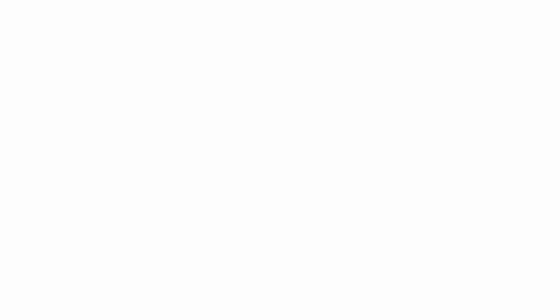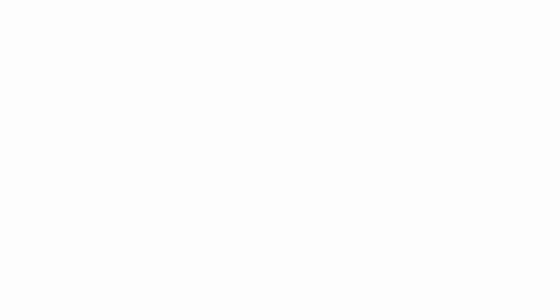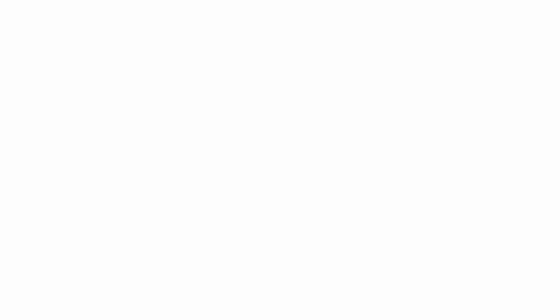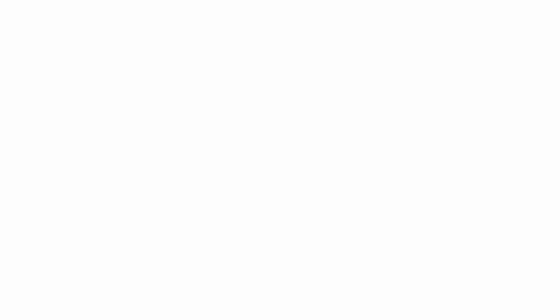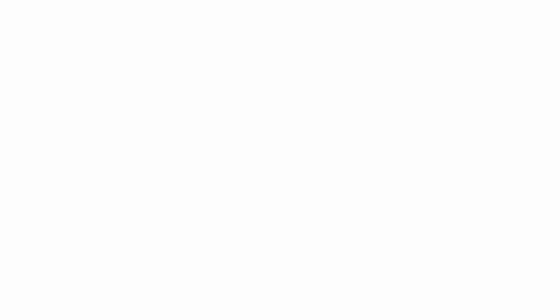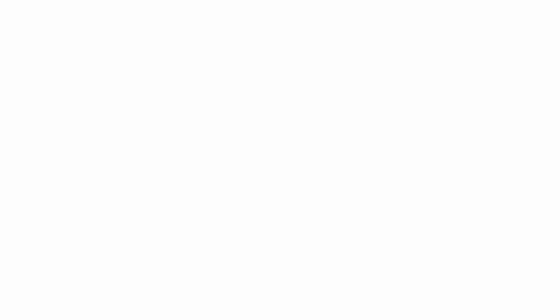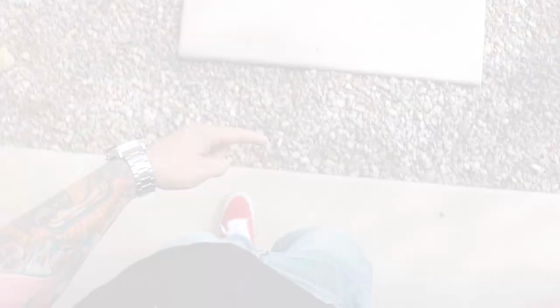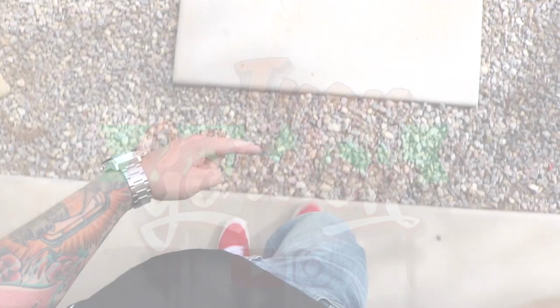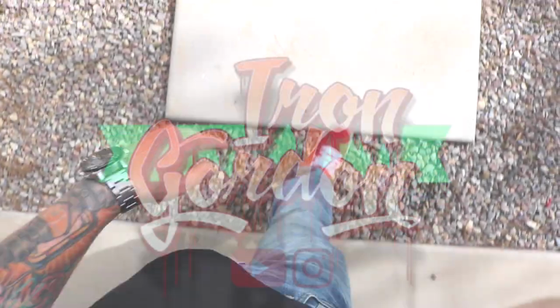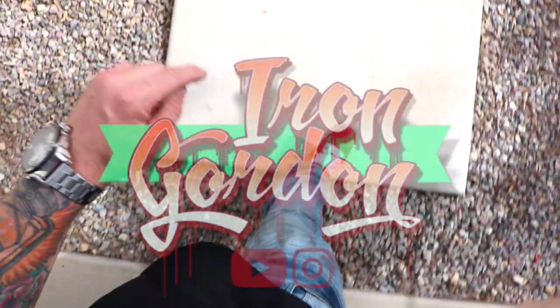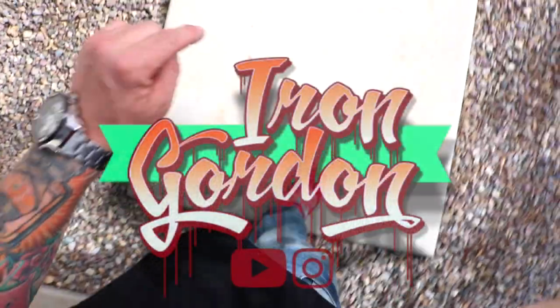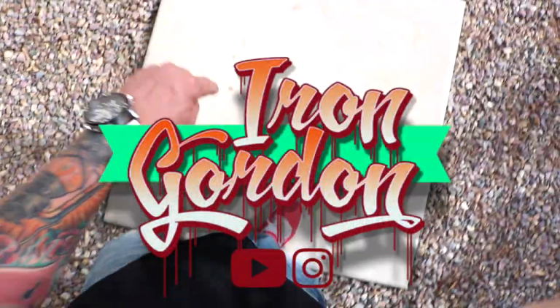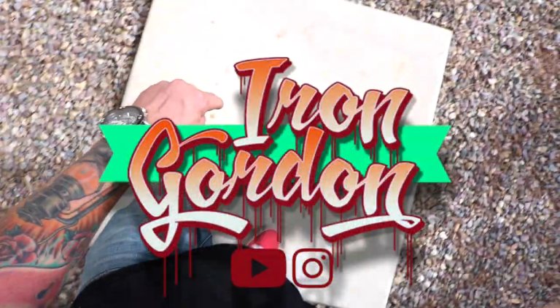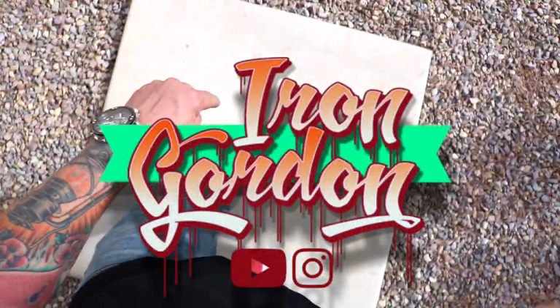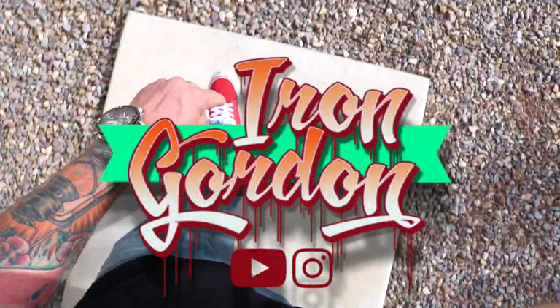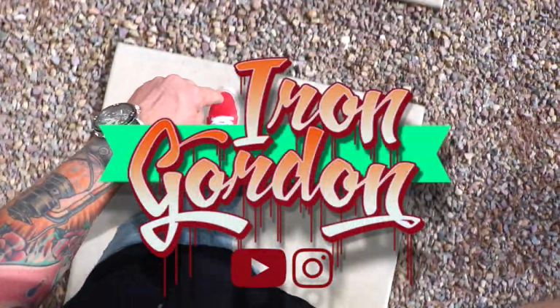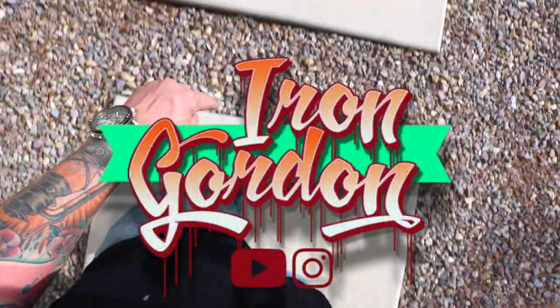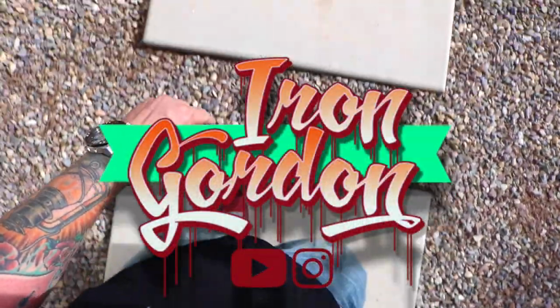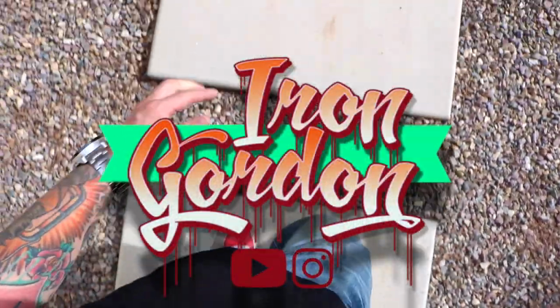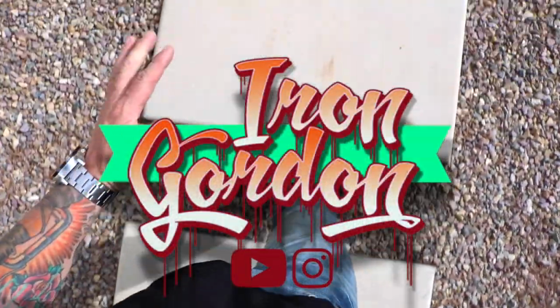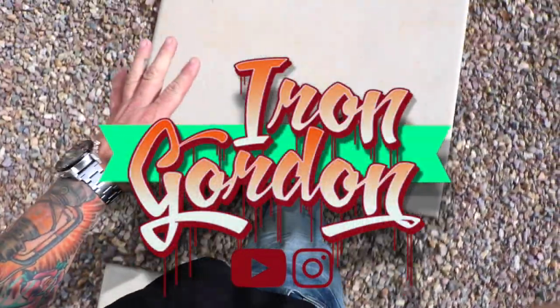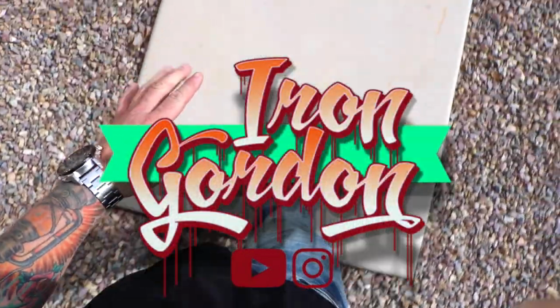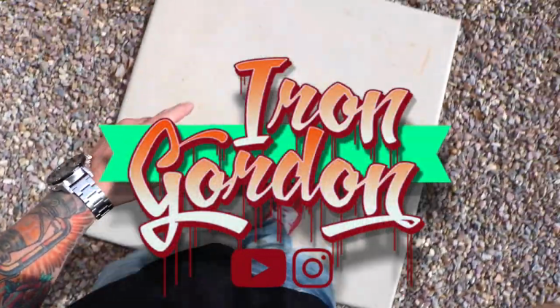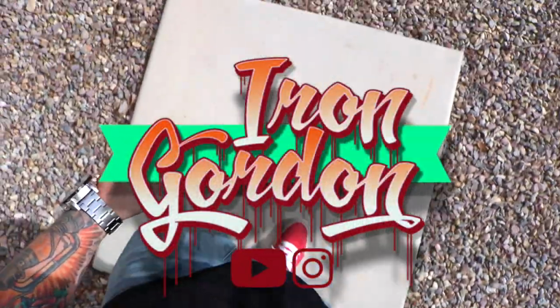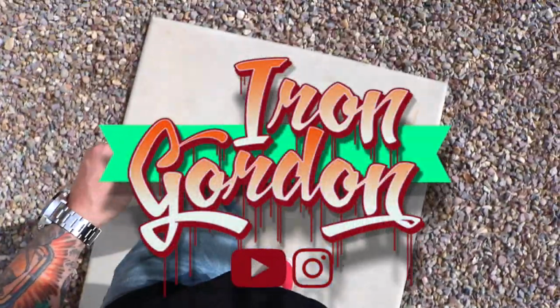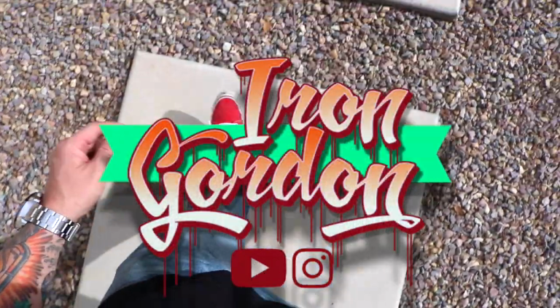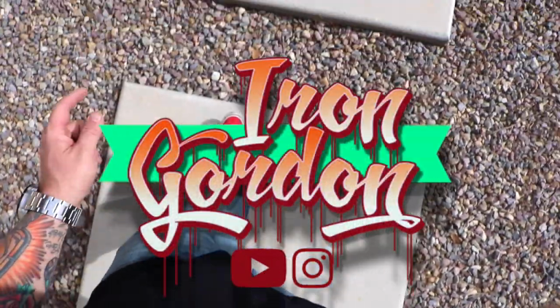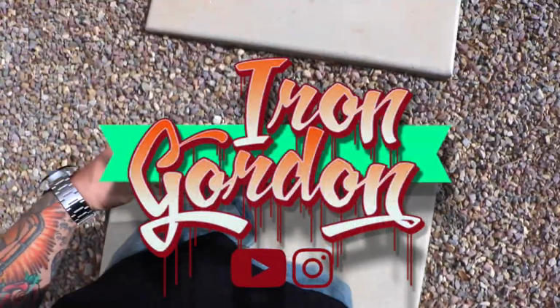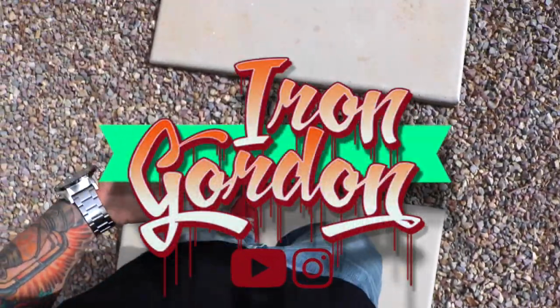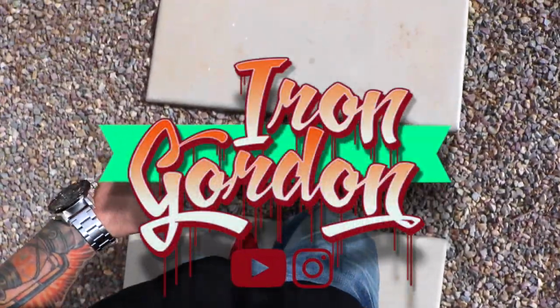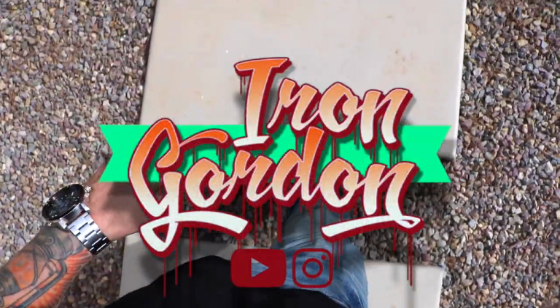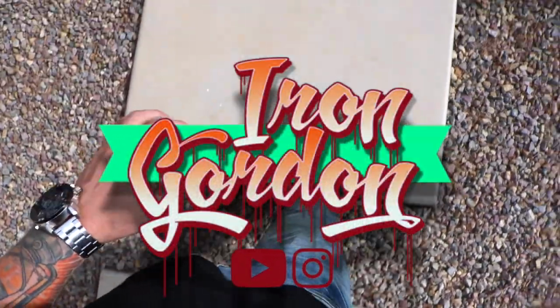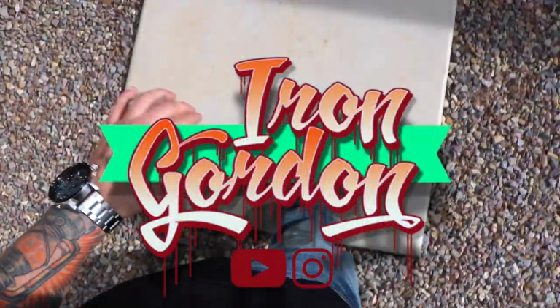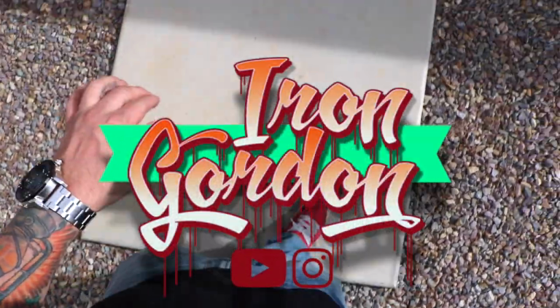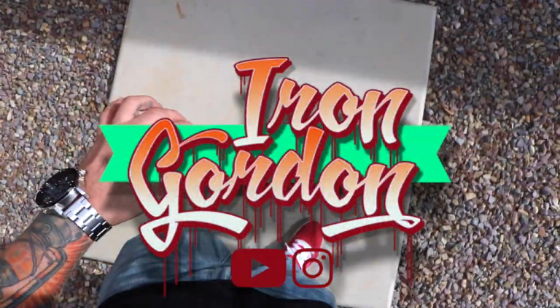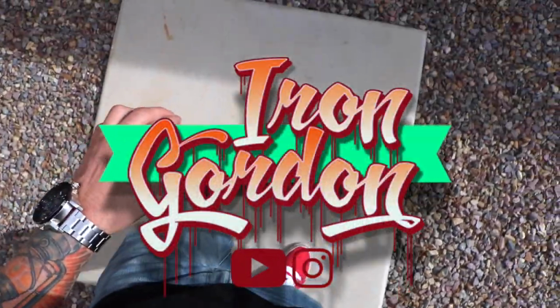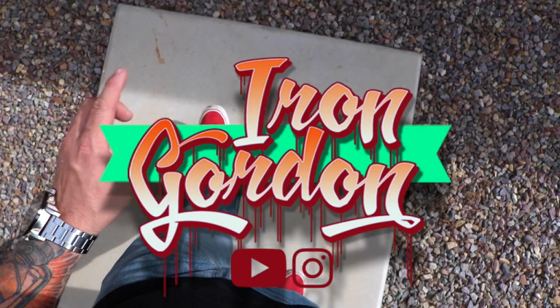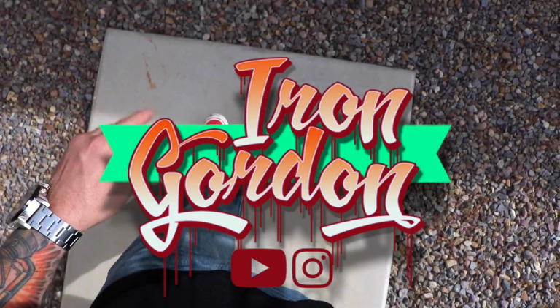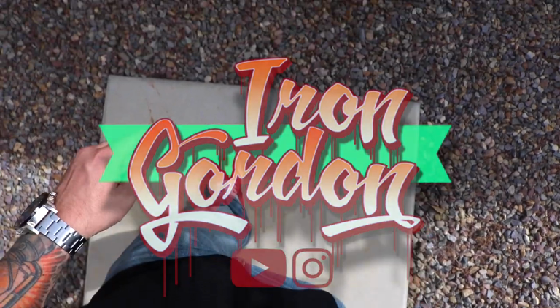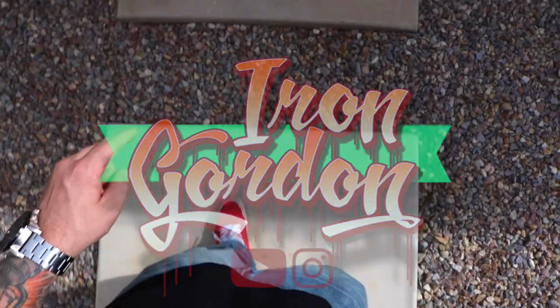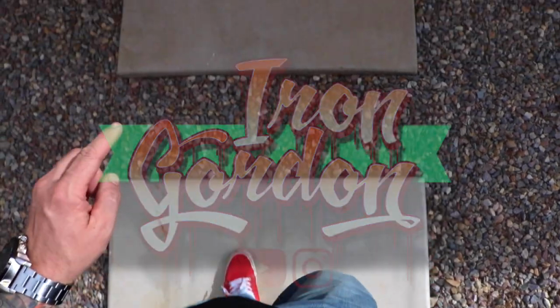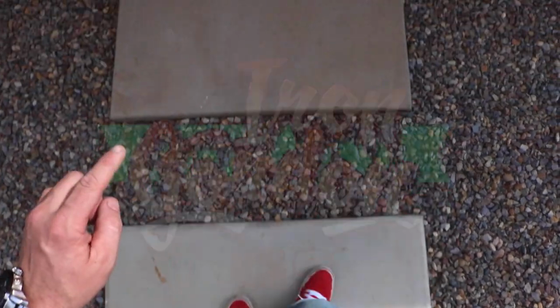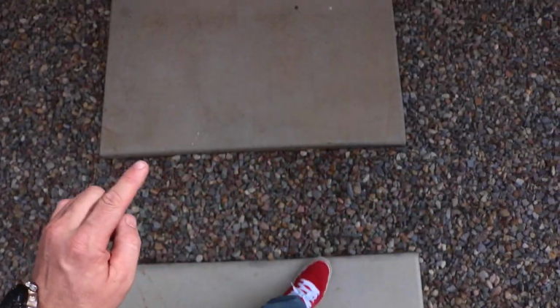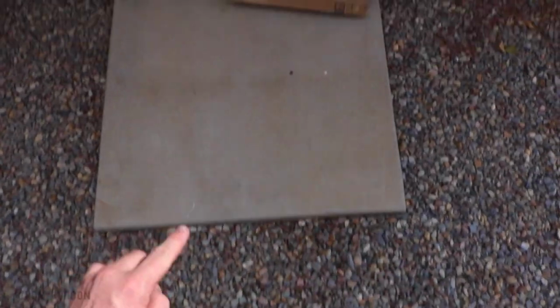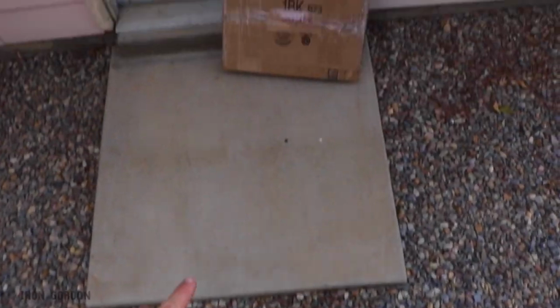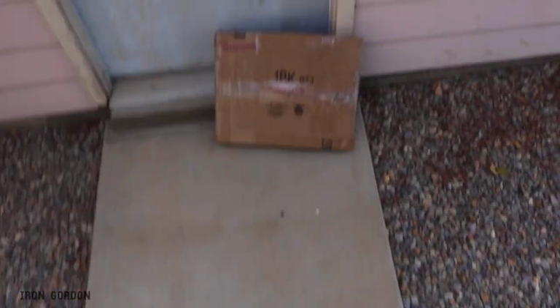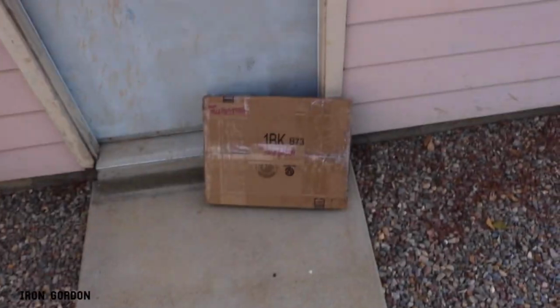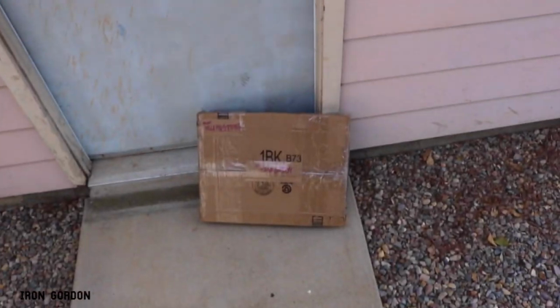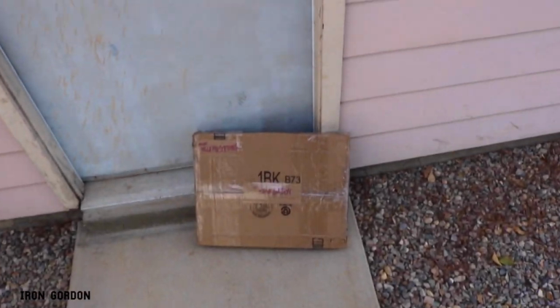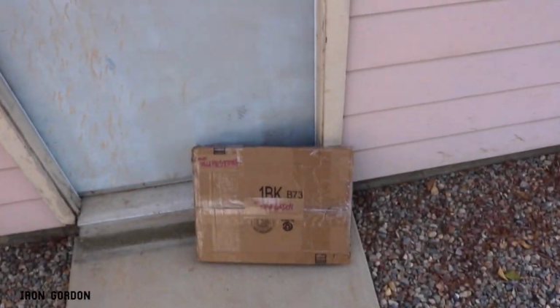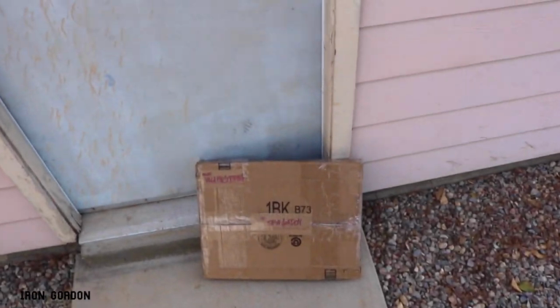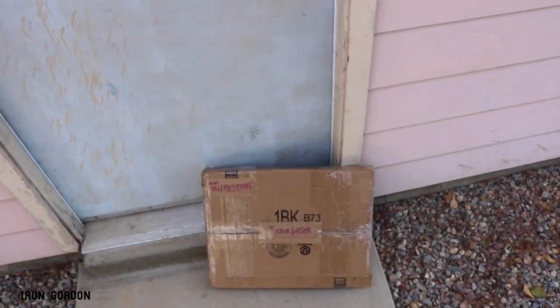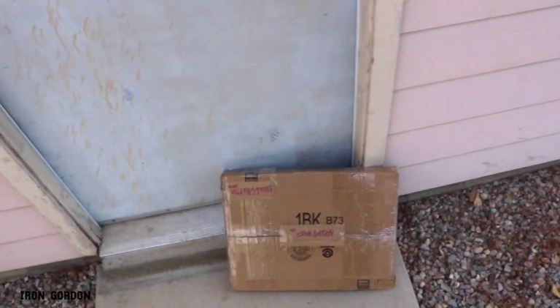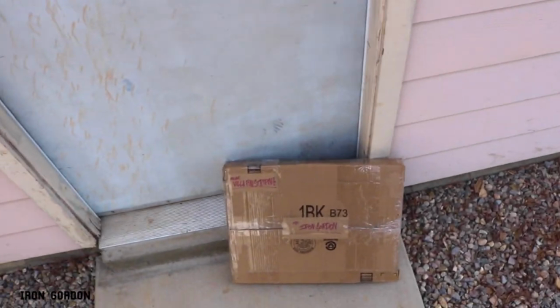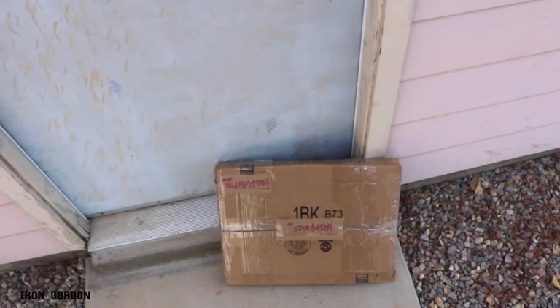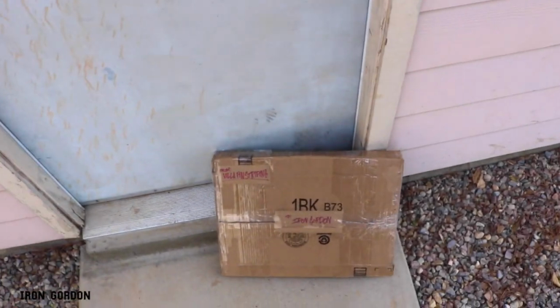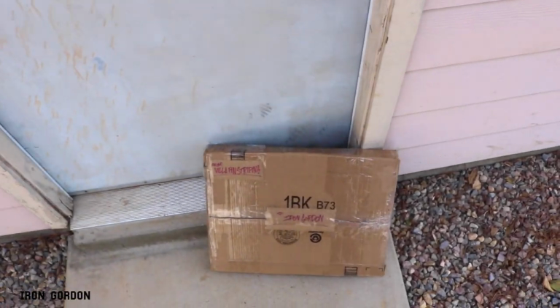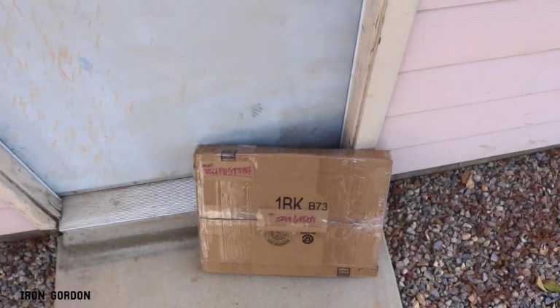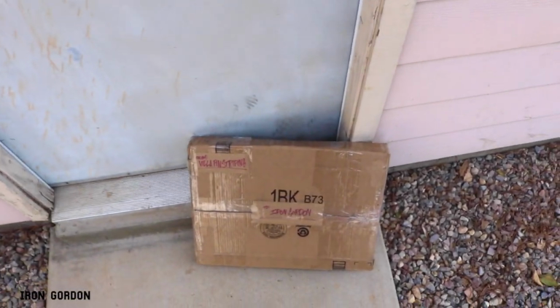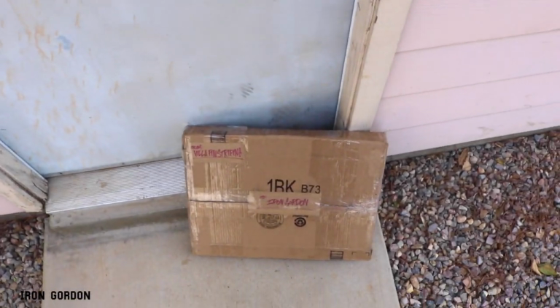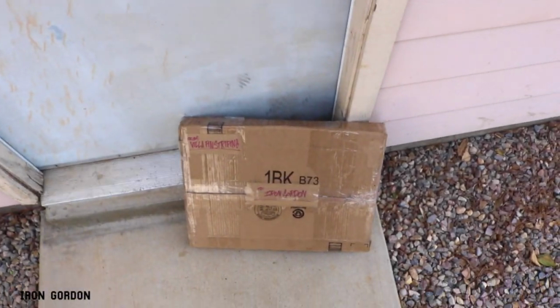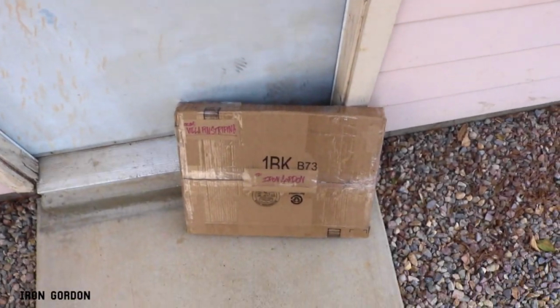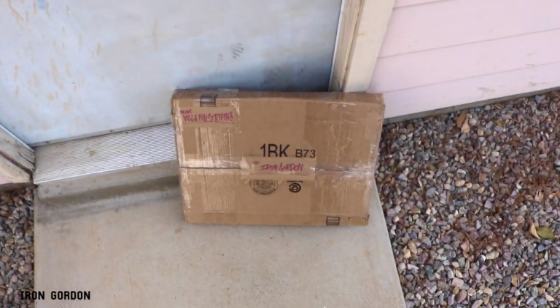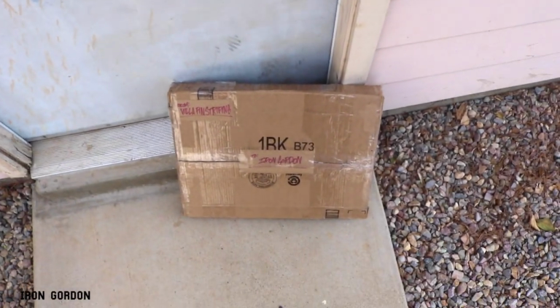What's going on everyone, you're watching the Iron Gordon channel, thank you for being here. Today I have an update for you, because look what showed up on my doorstep.